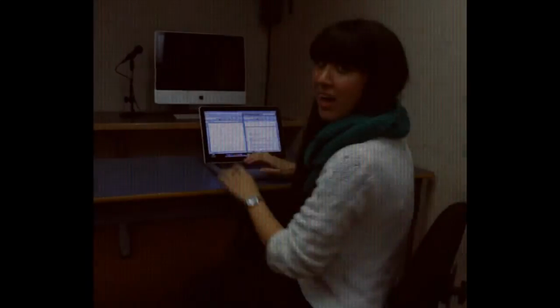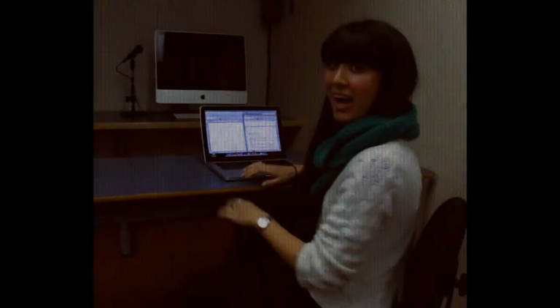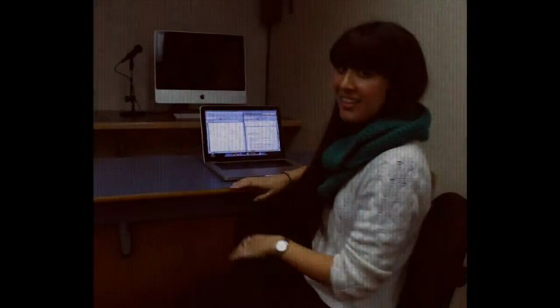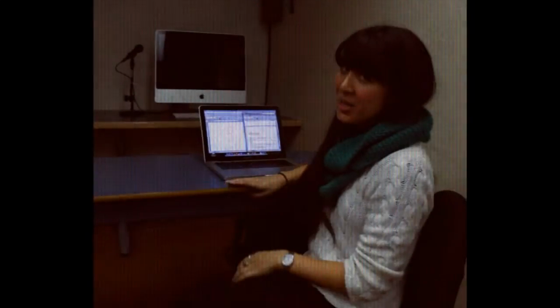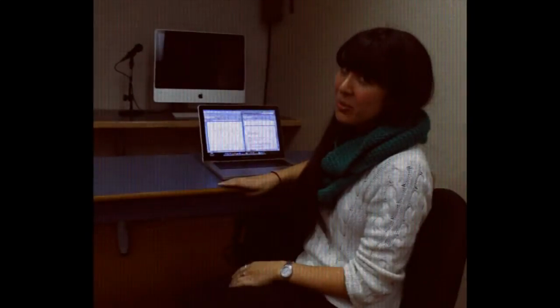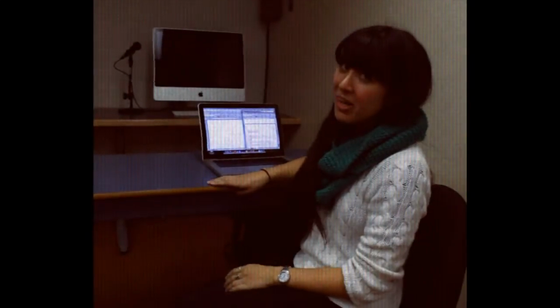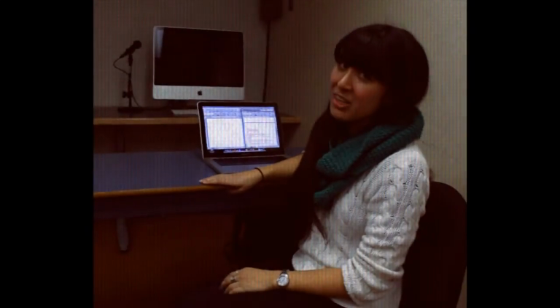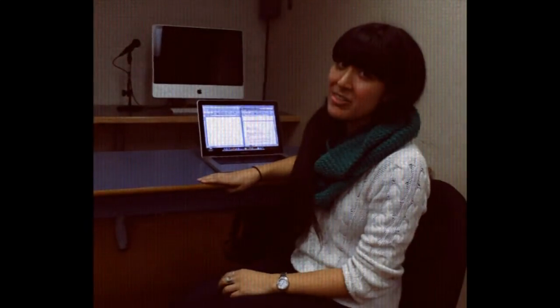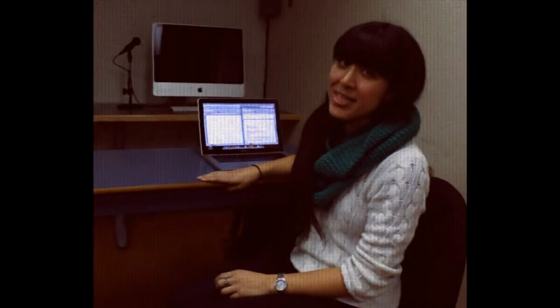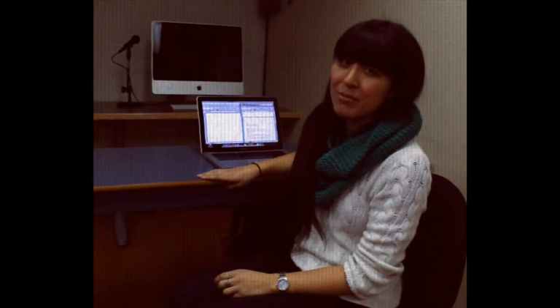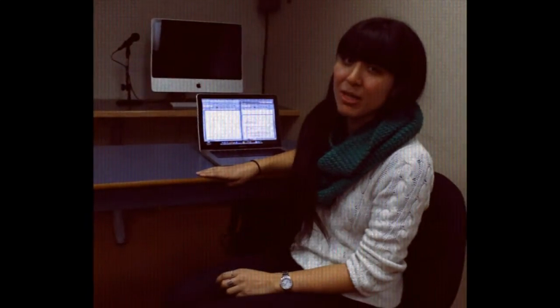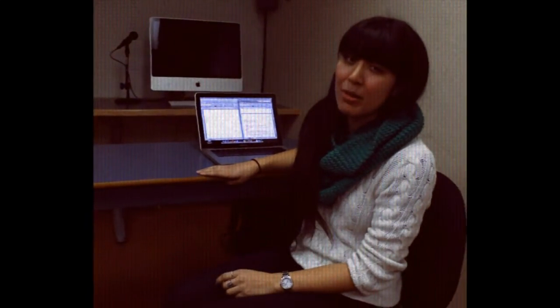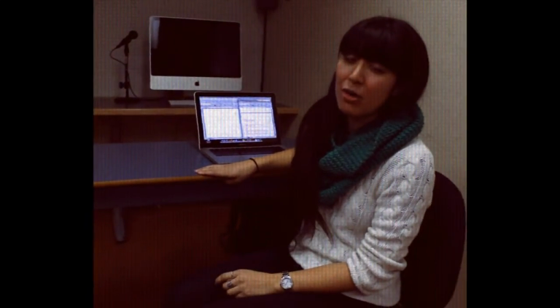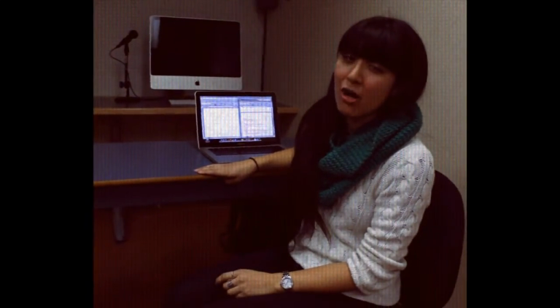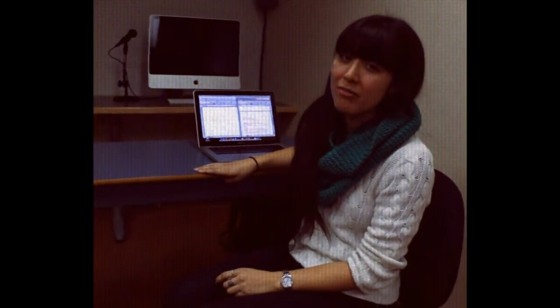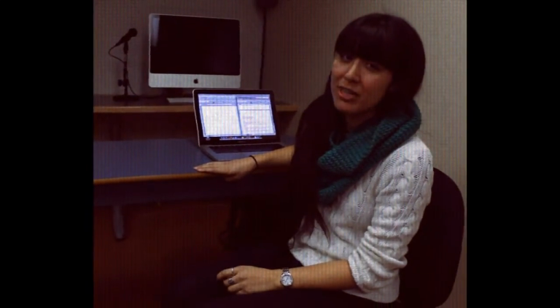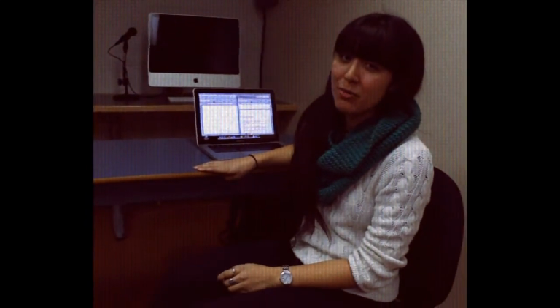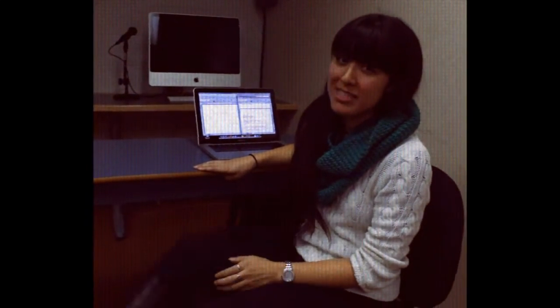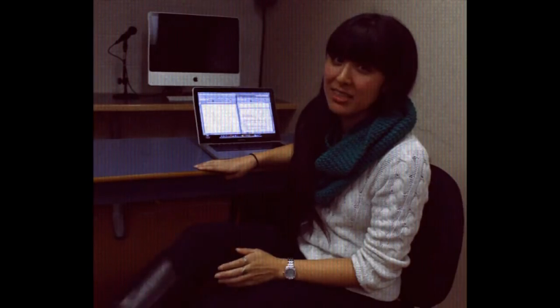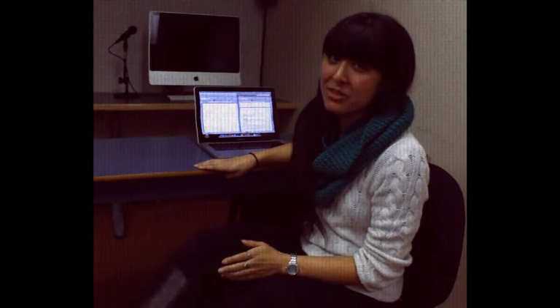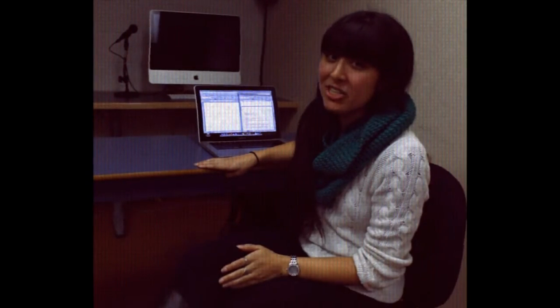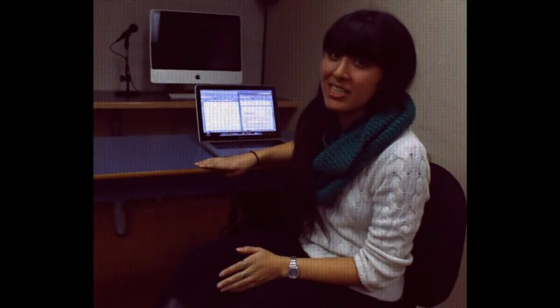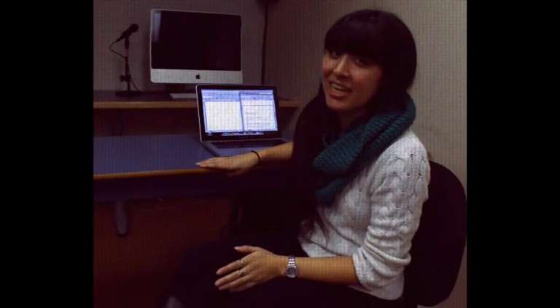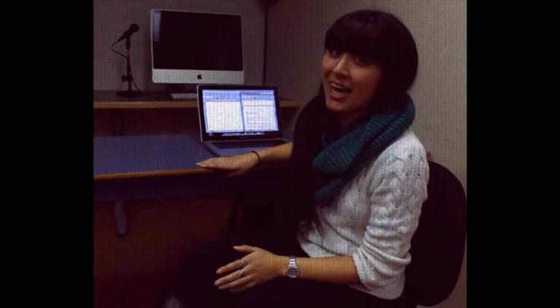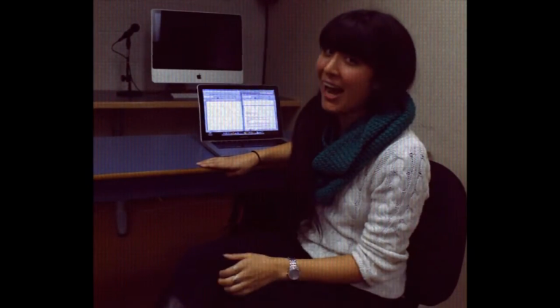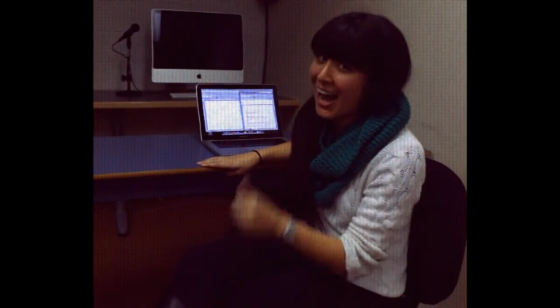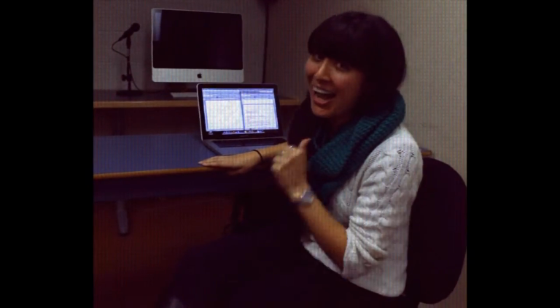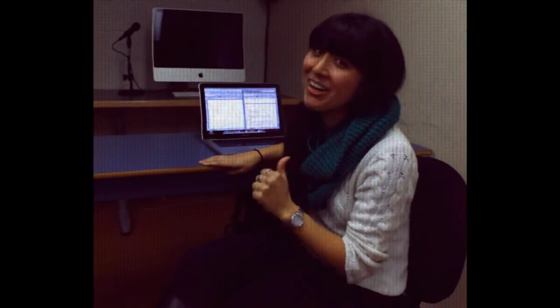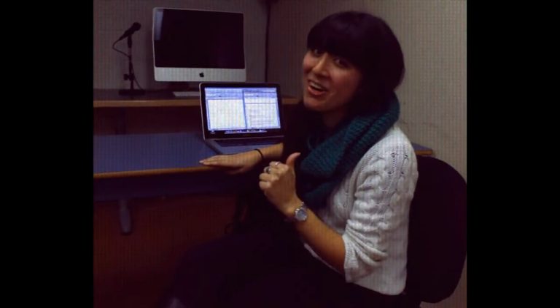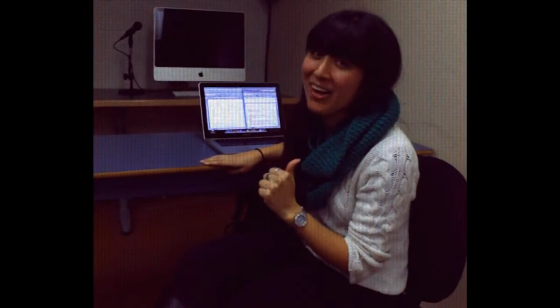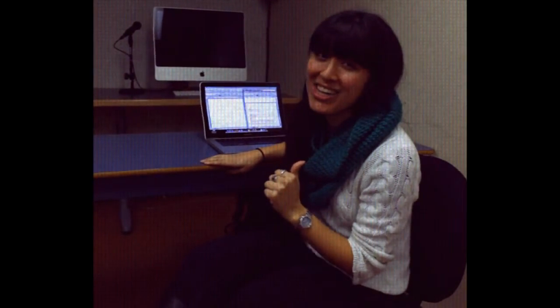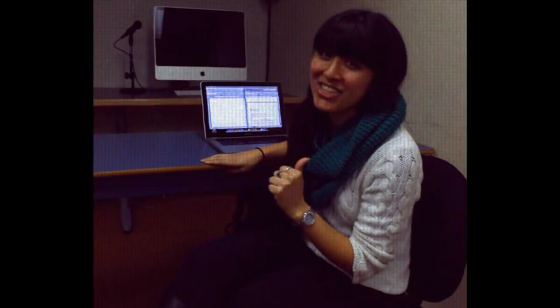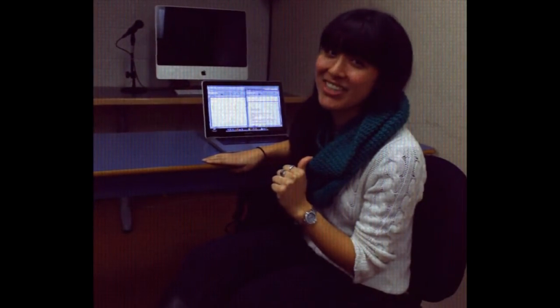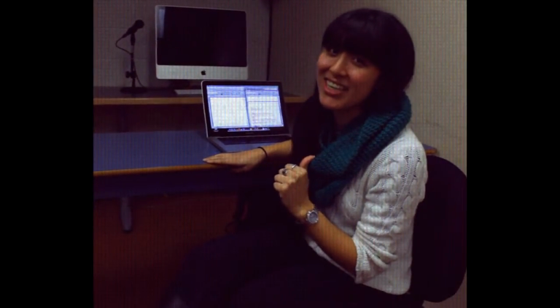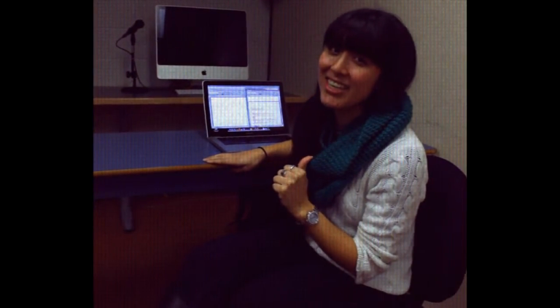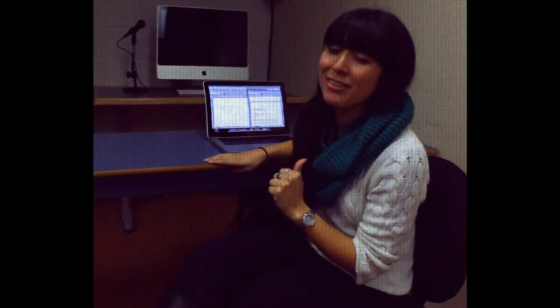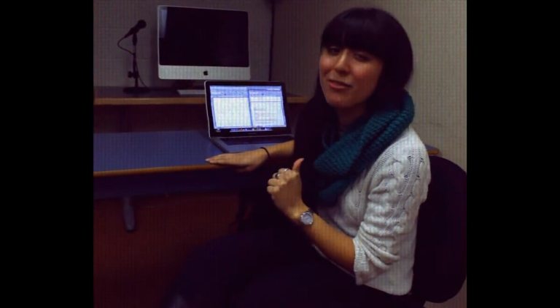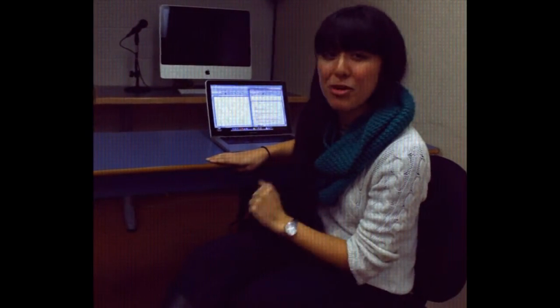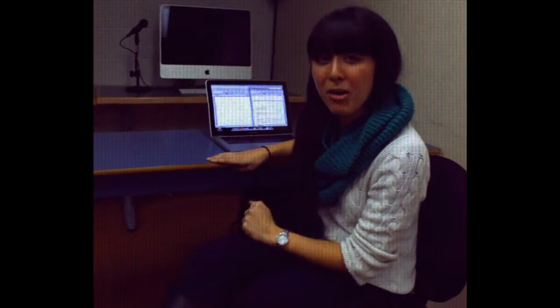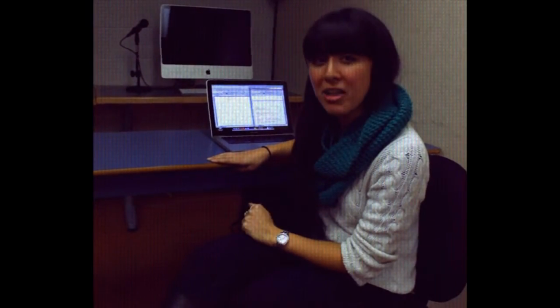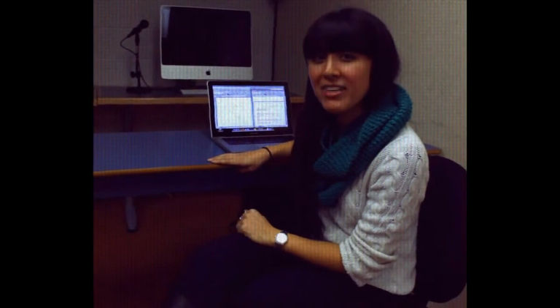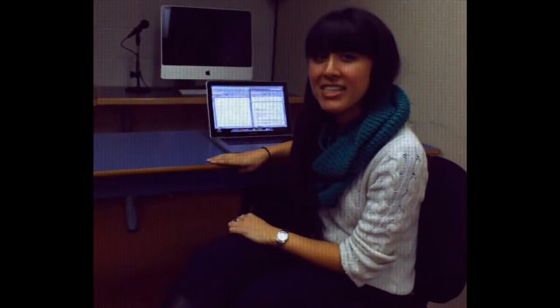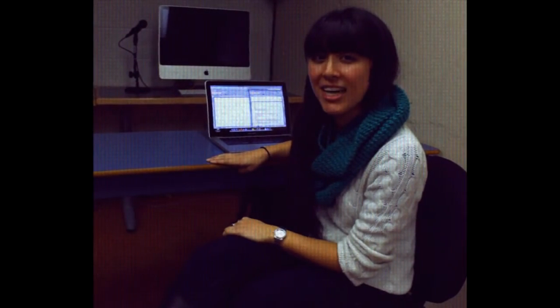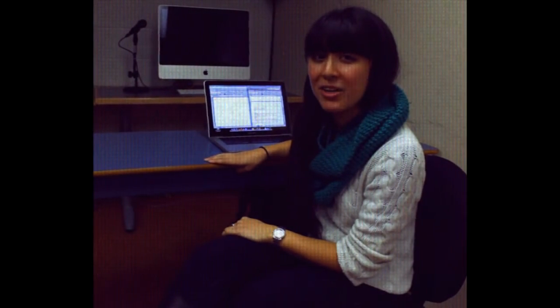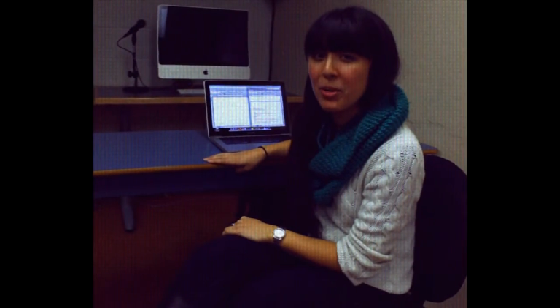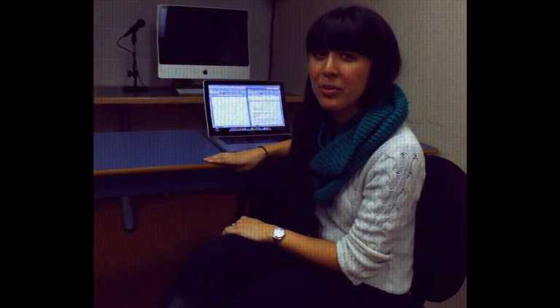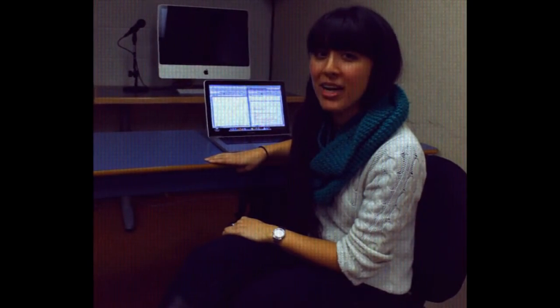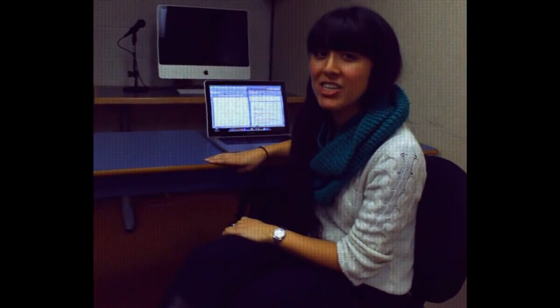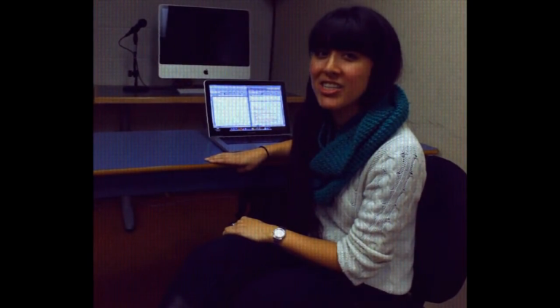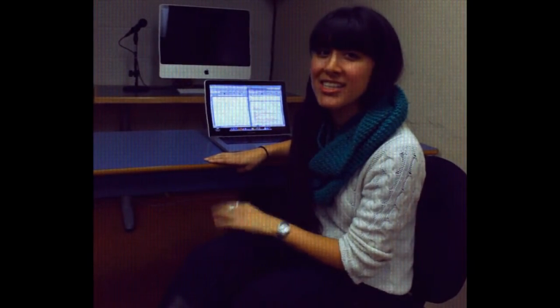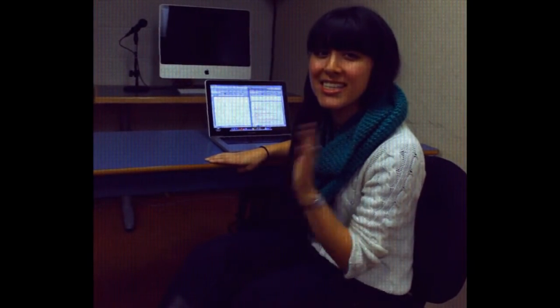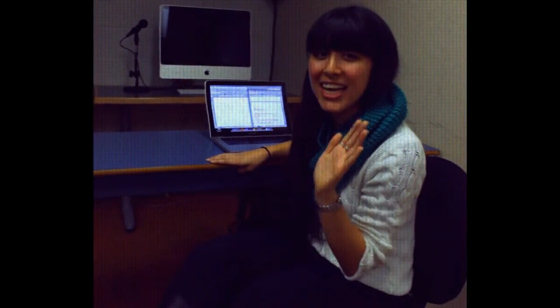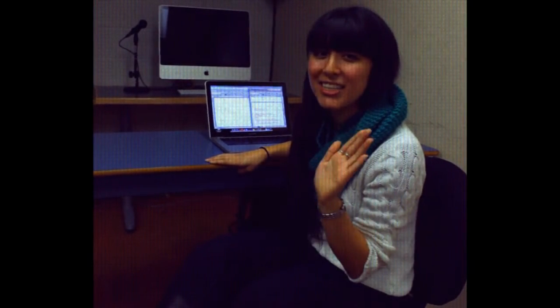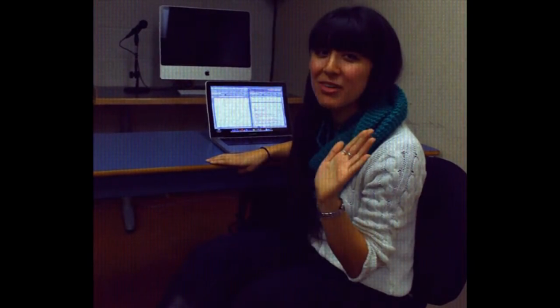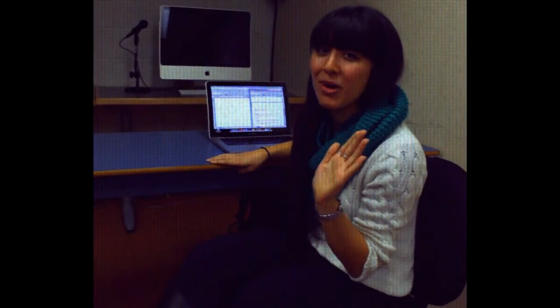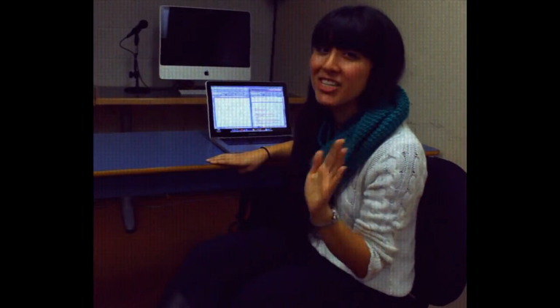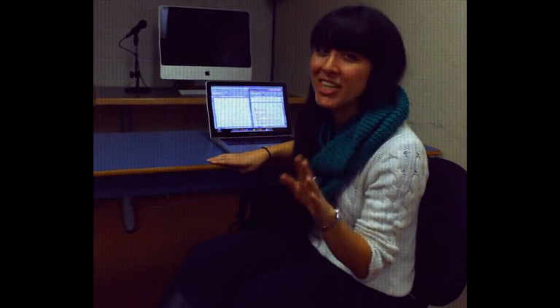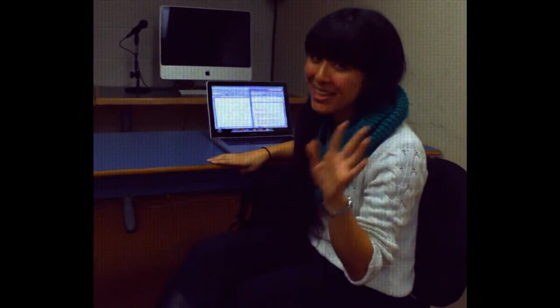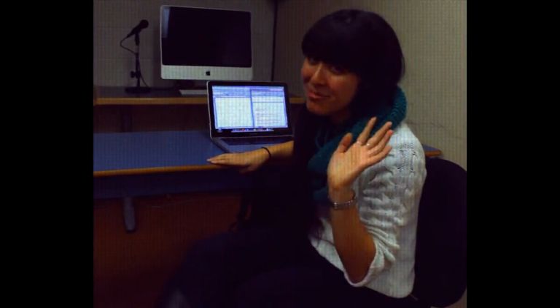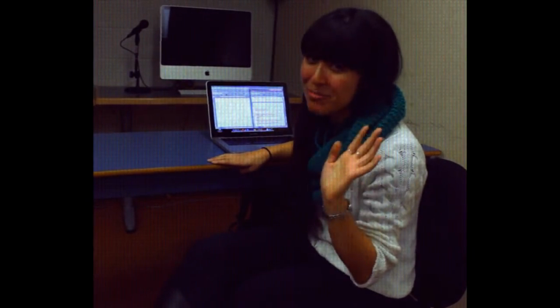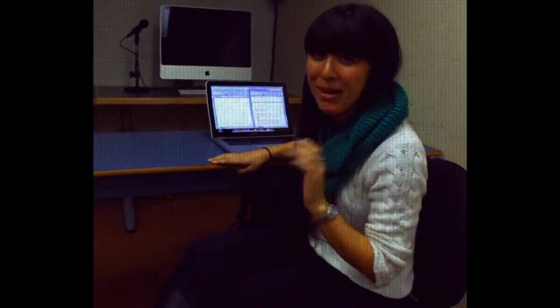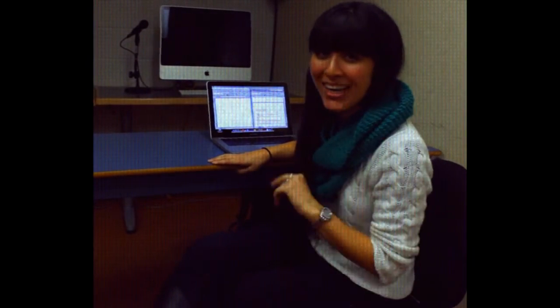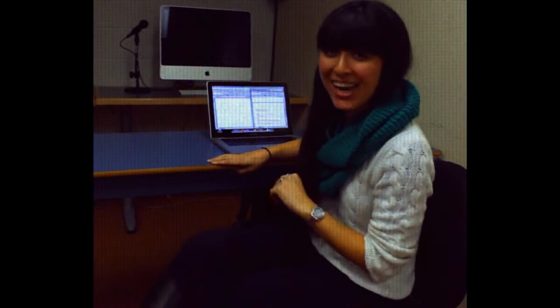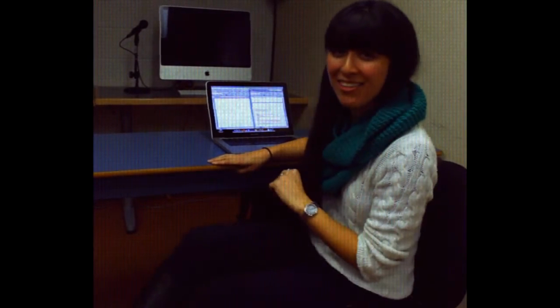I think we all learned something about conflict resolution today — I know I sure did. From all of us at Unknown Productions, thanks for watching. Bye-bye now.